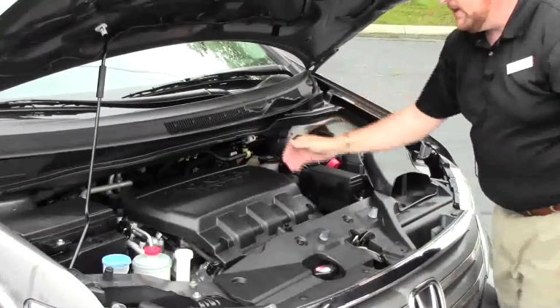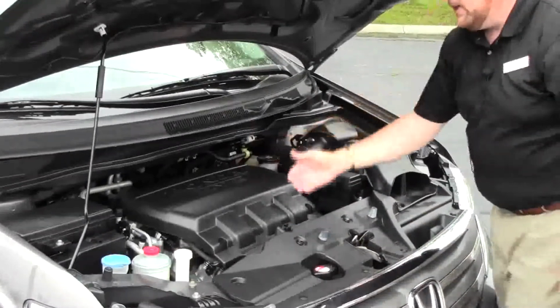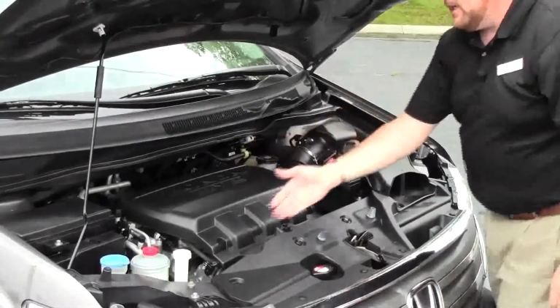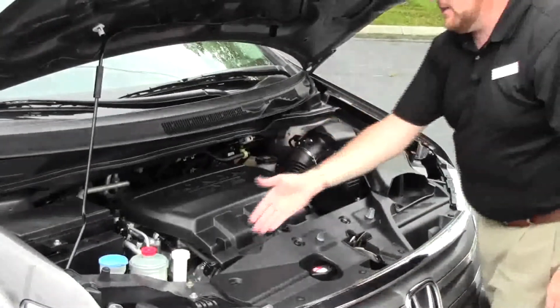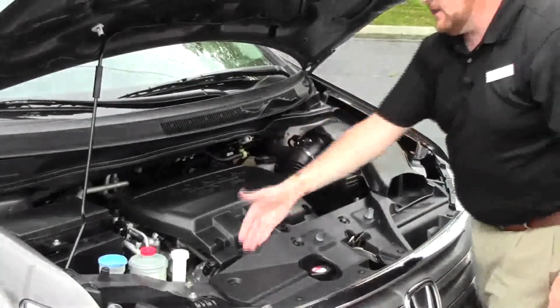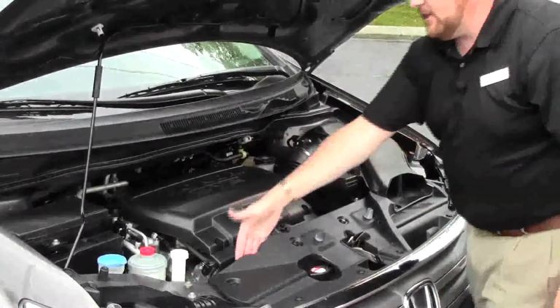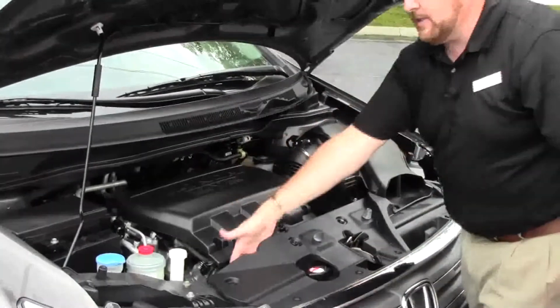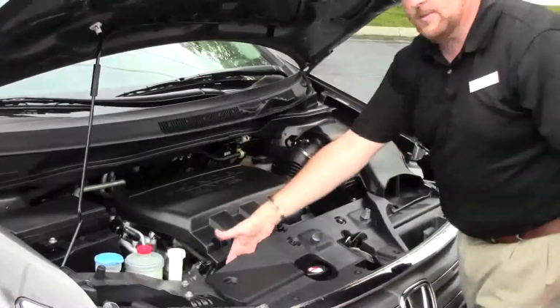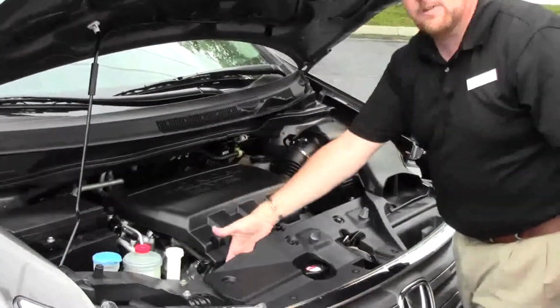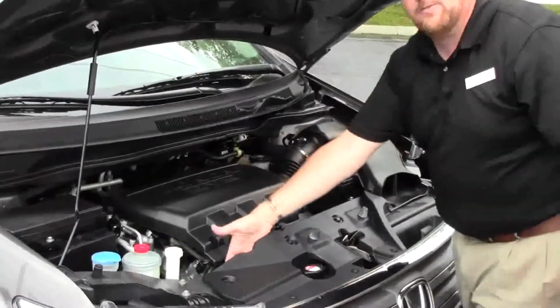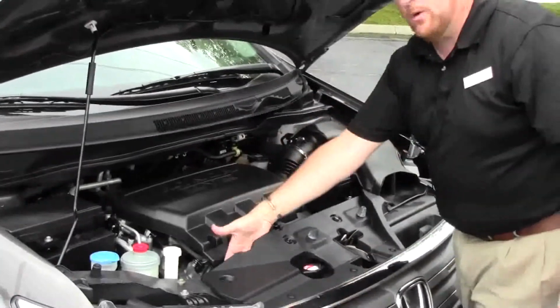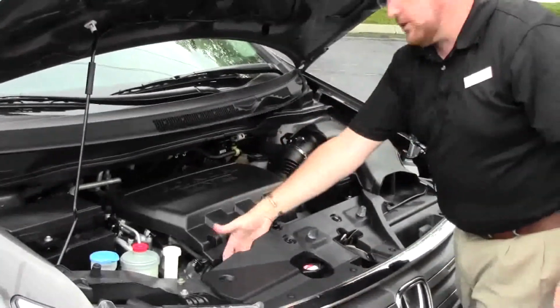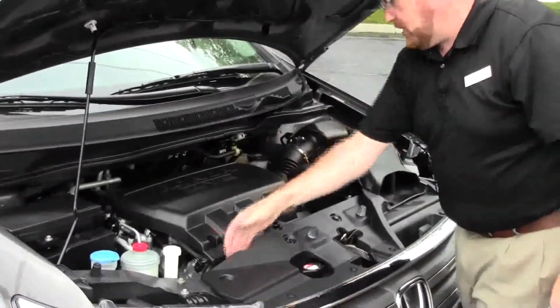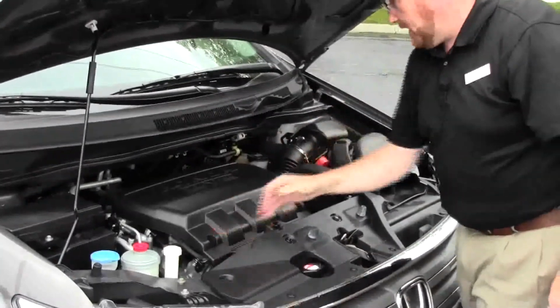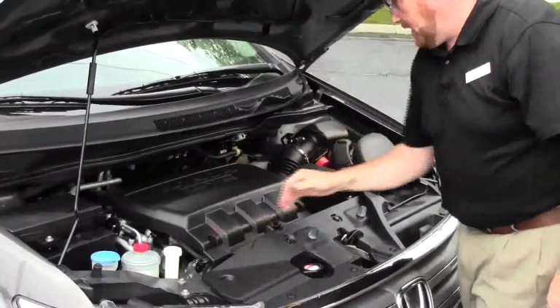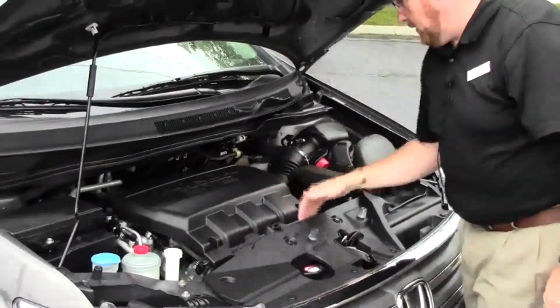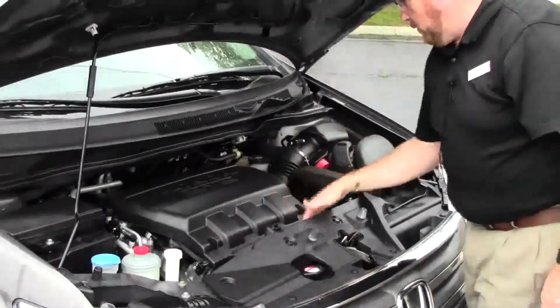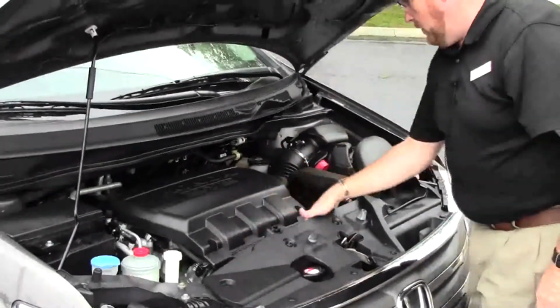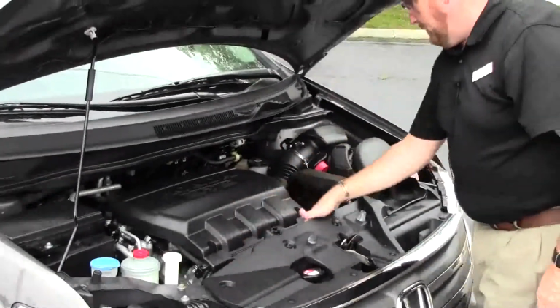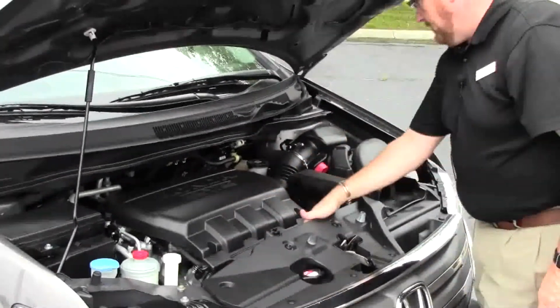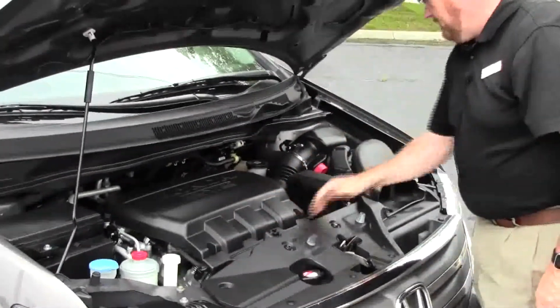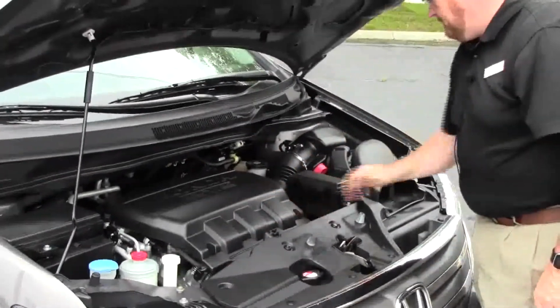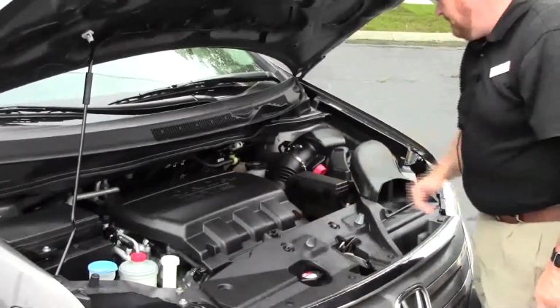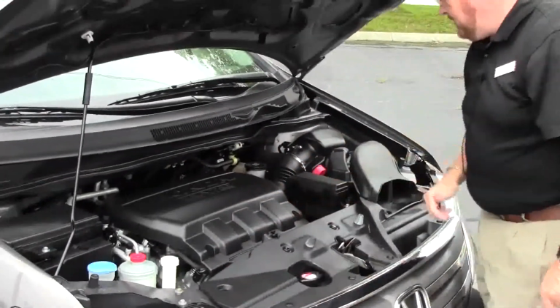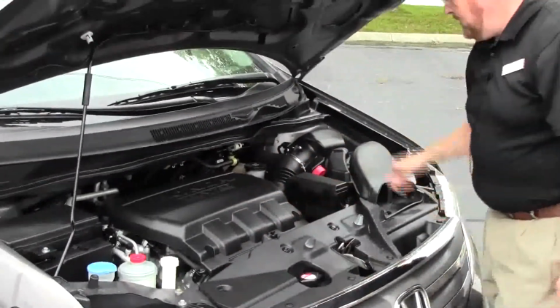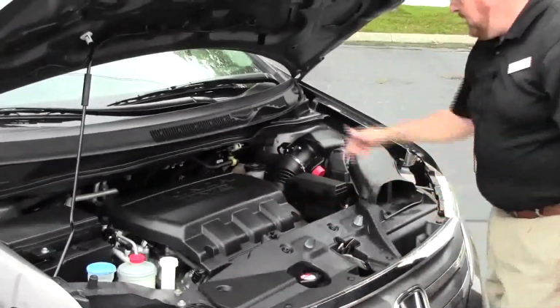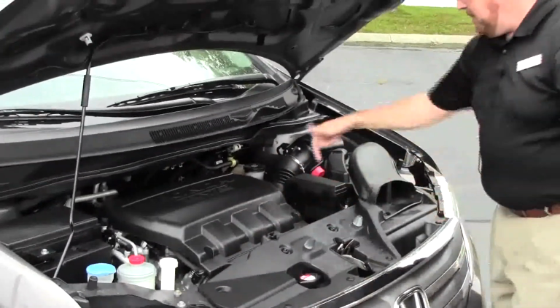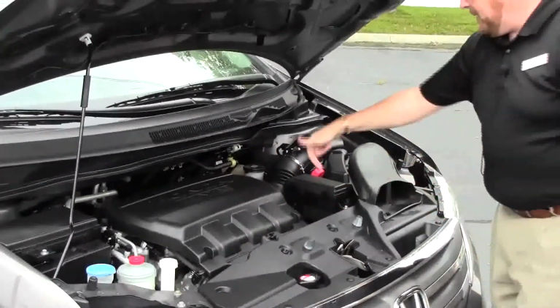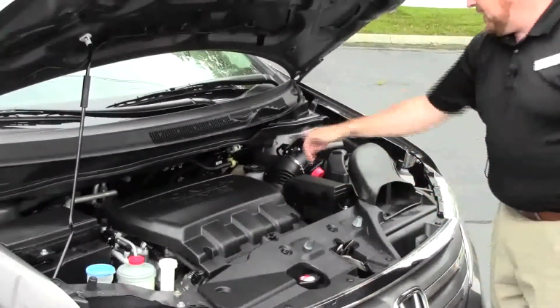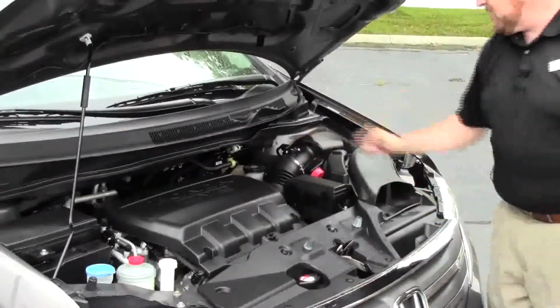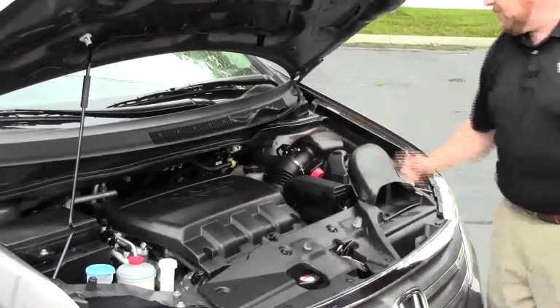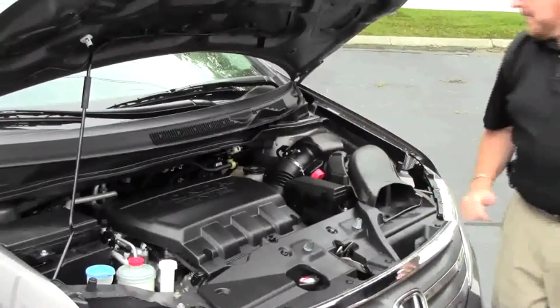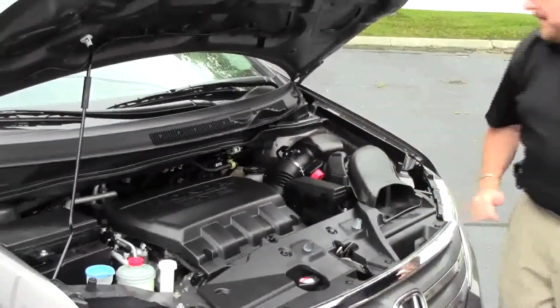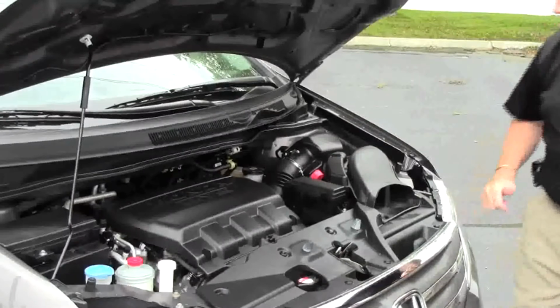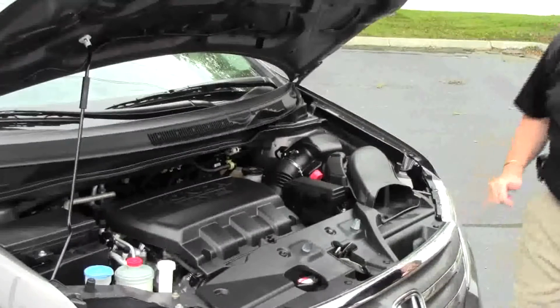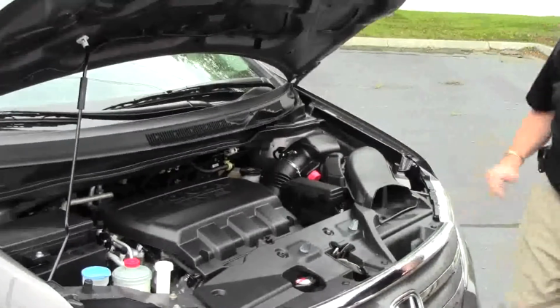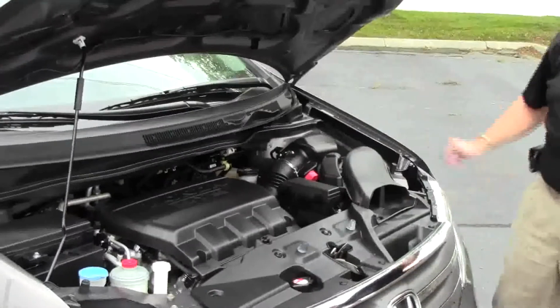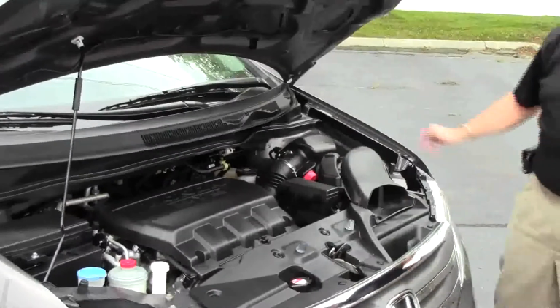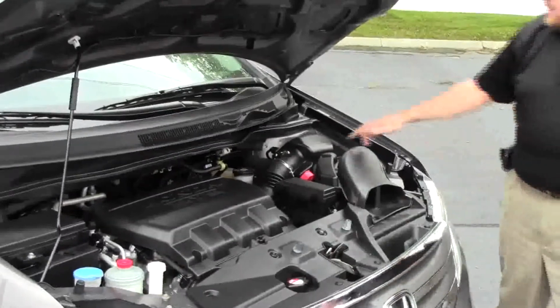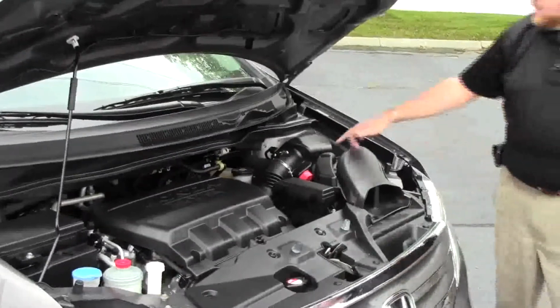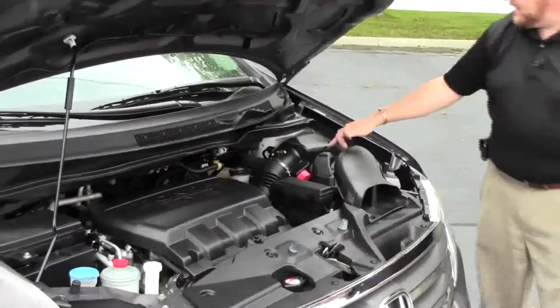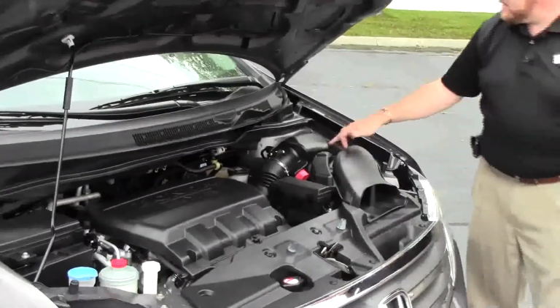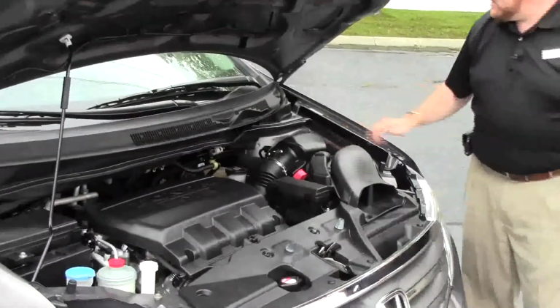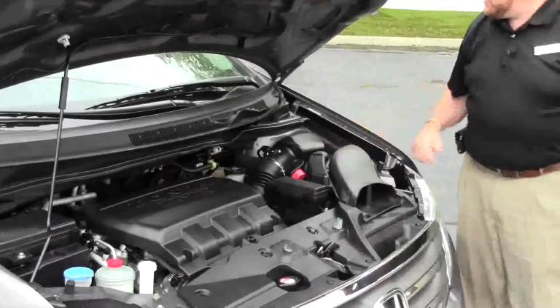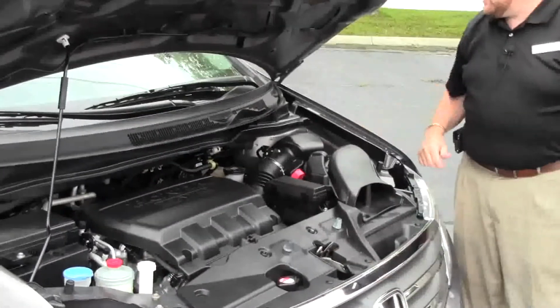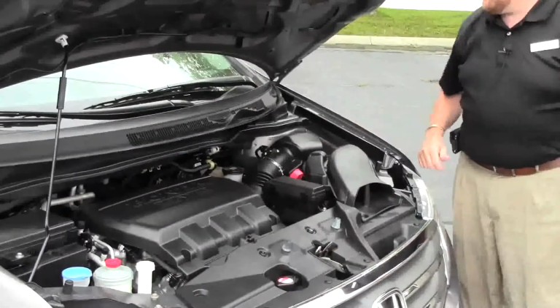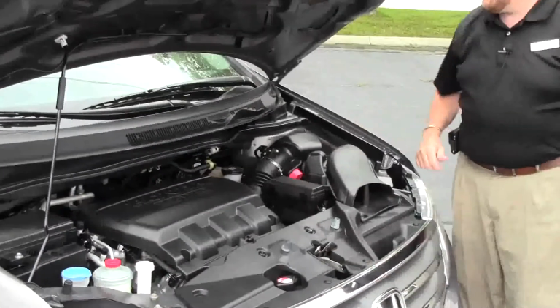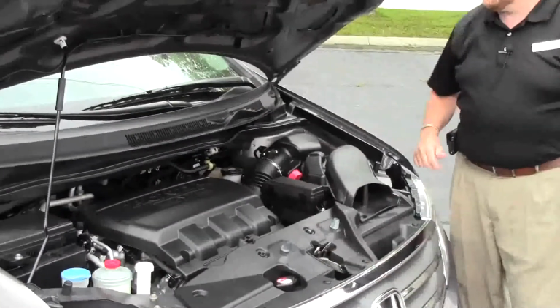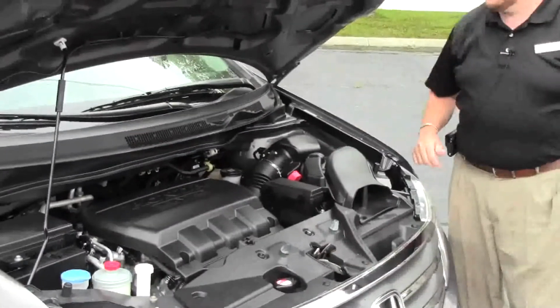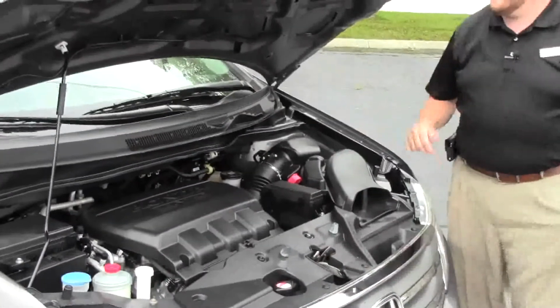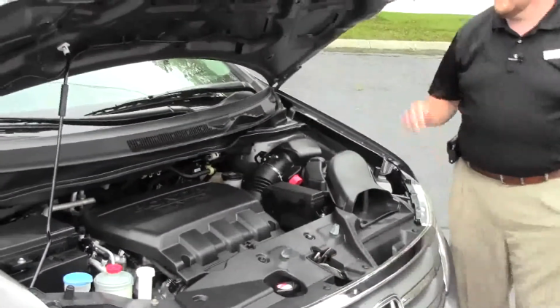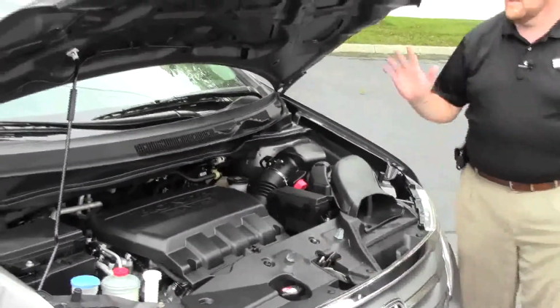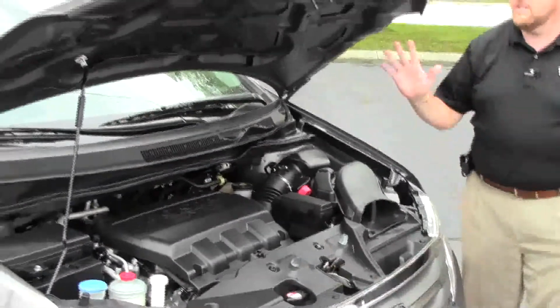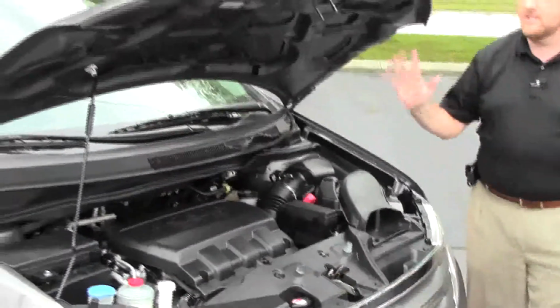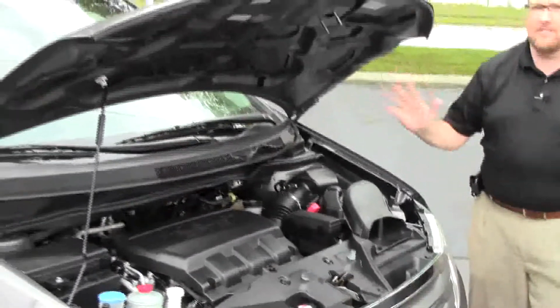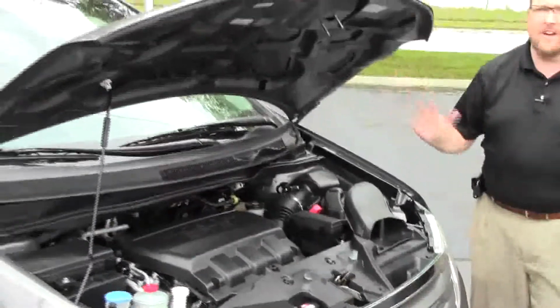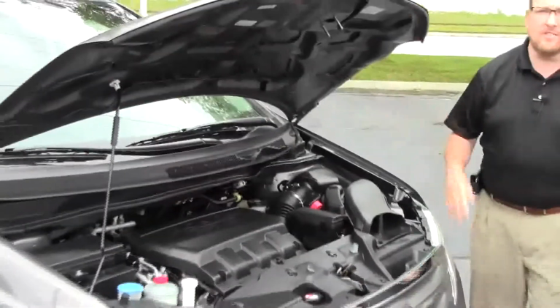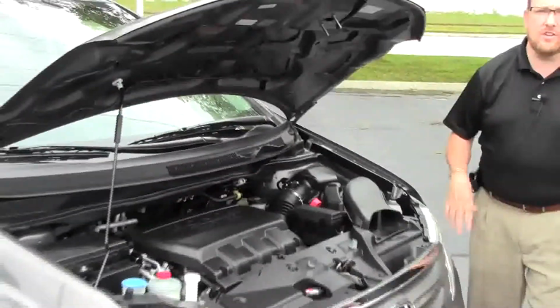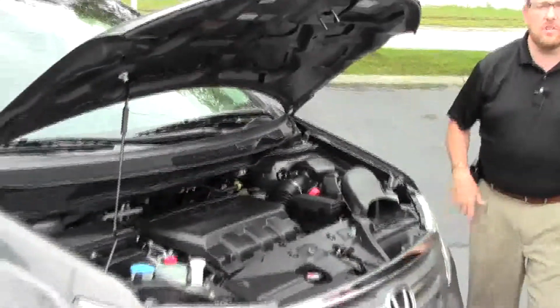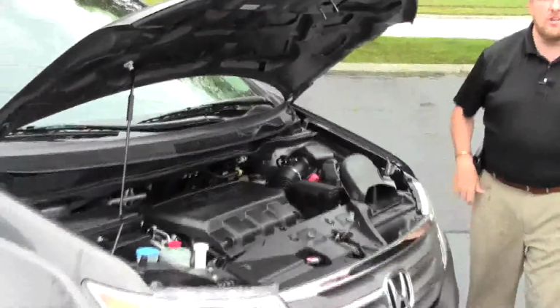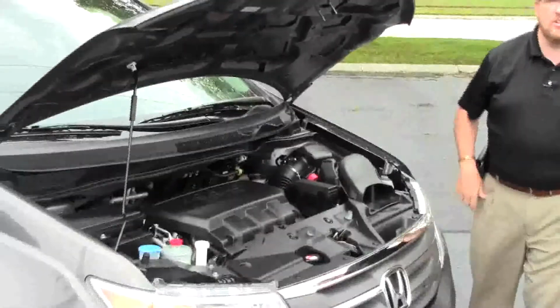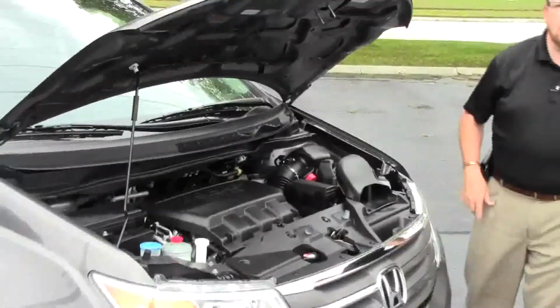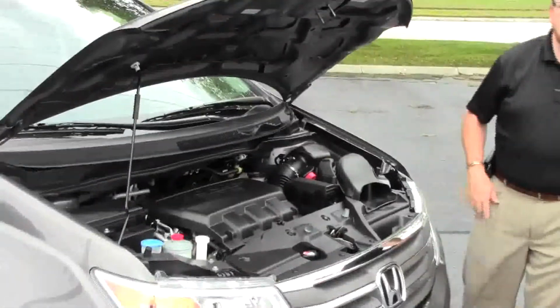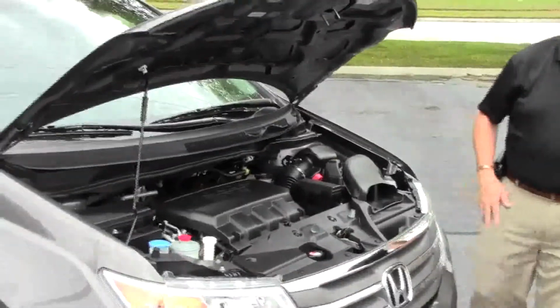Insulated dipstick for oil check and oil fill, maintenance free battery, easy access to the air filter, and the Odyssey is a five star crash test rated vehicle.